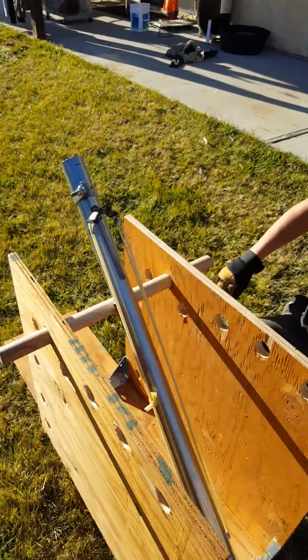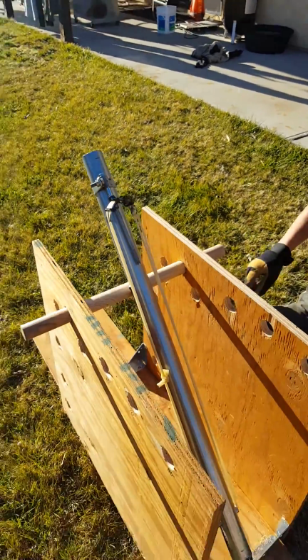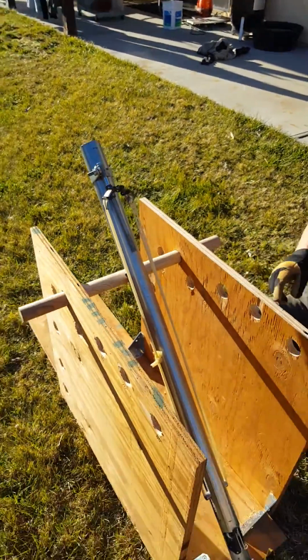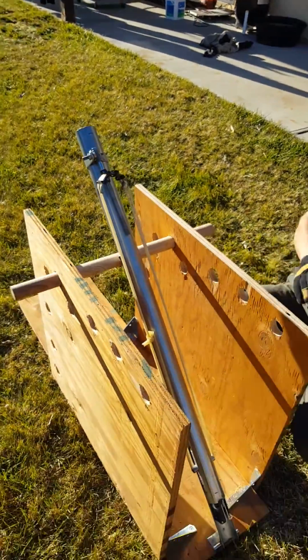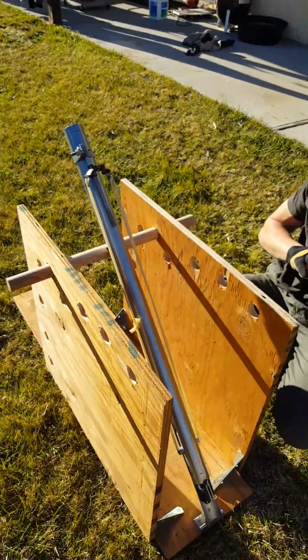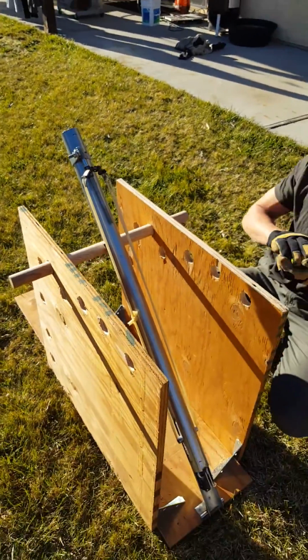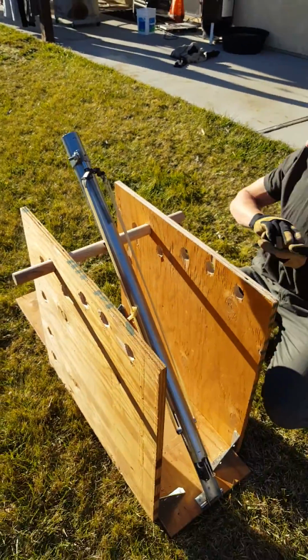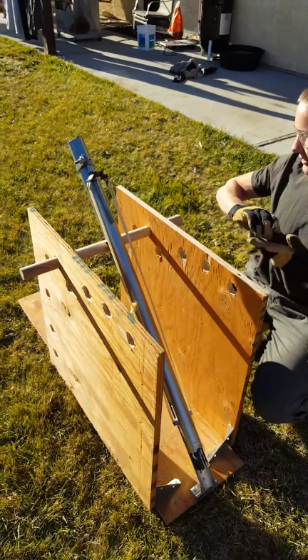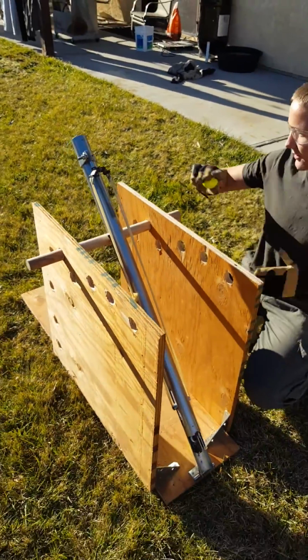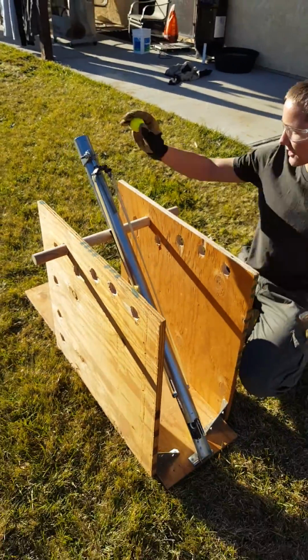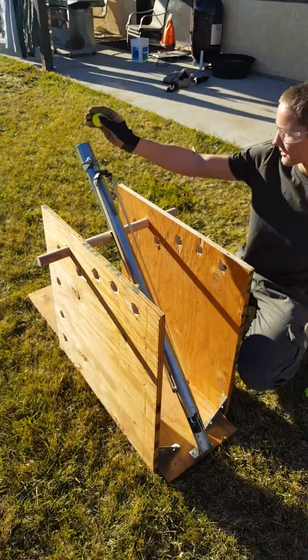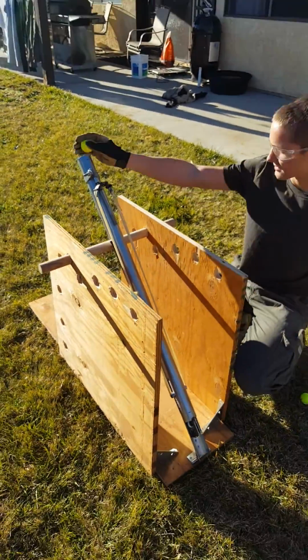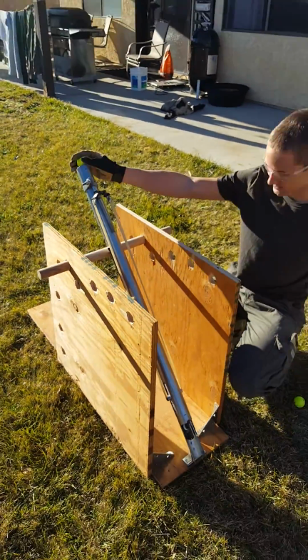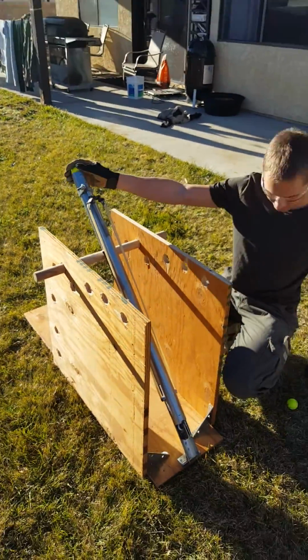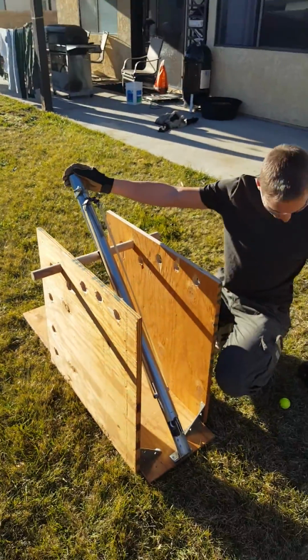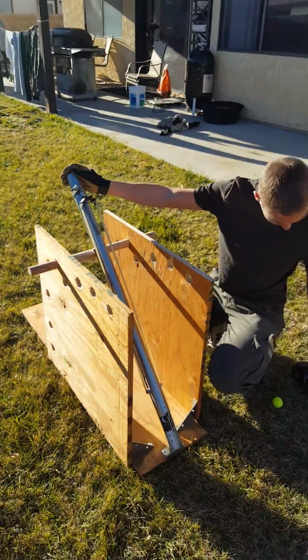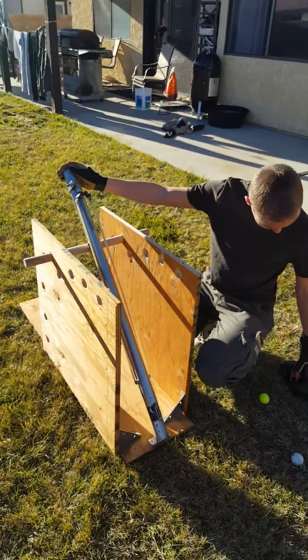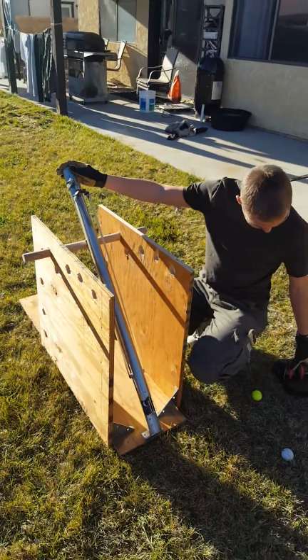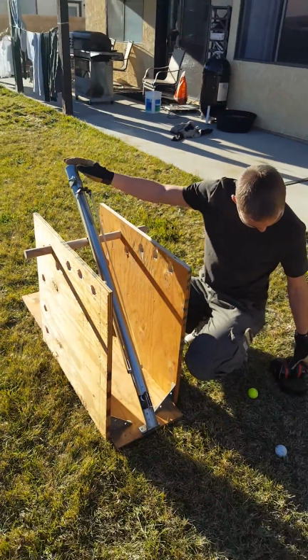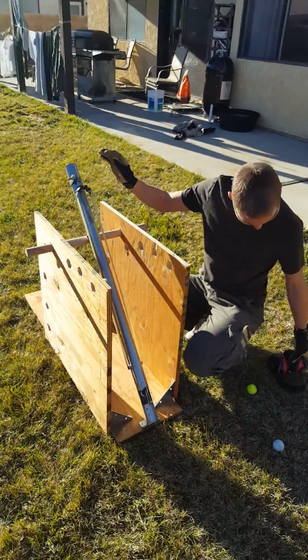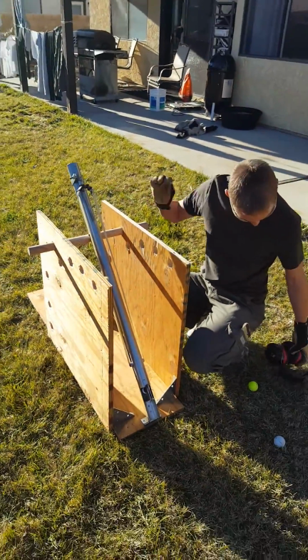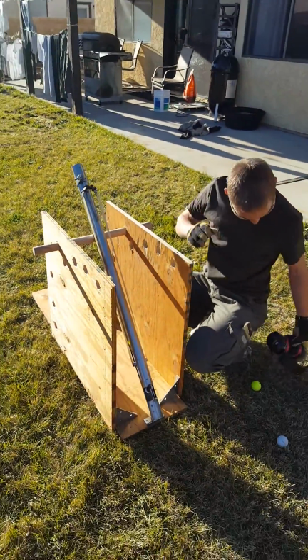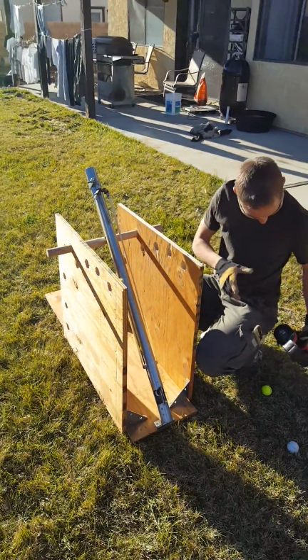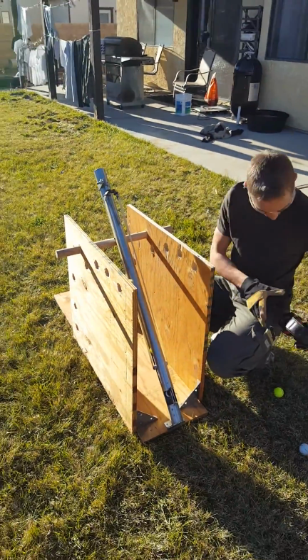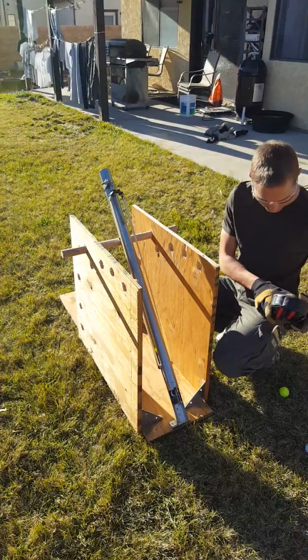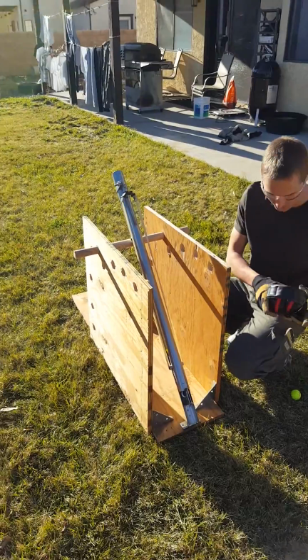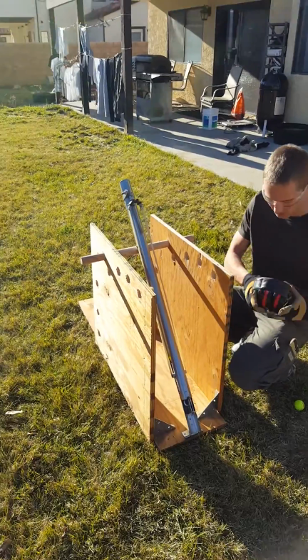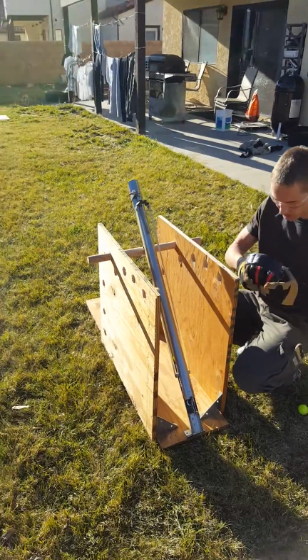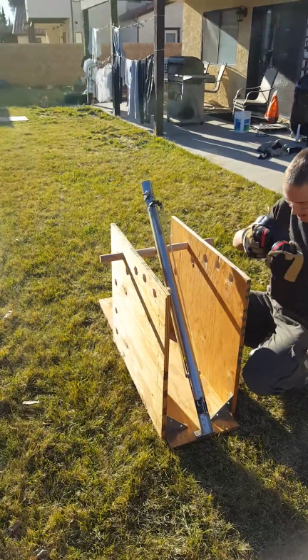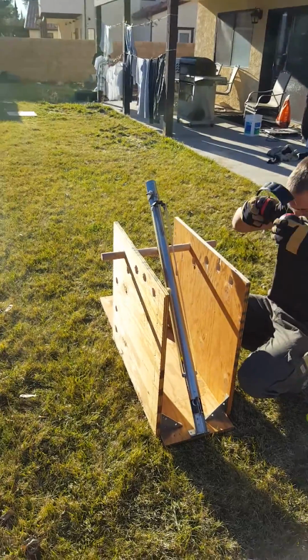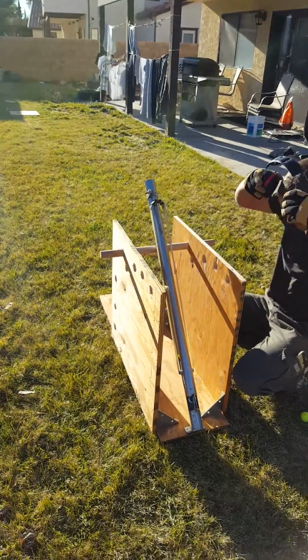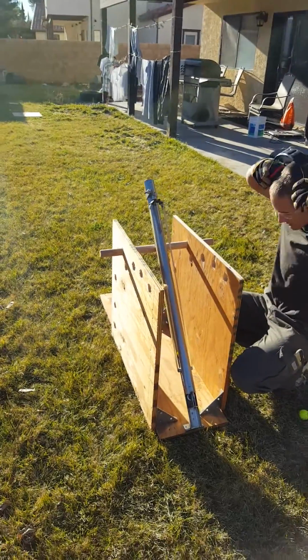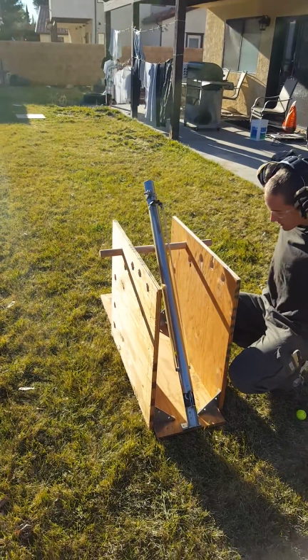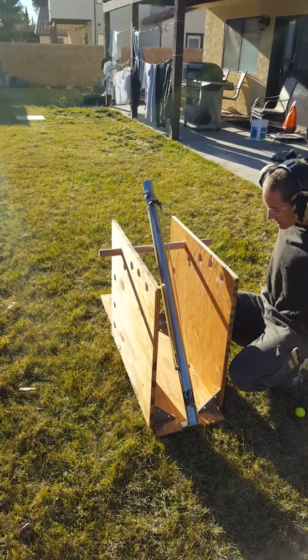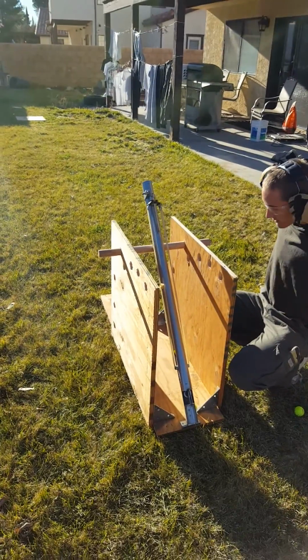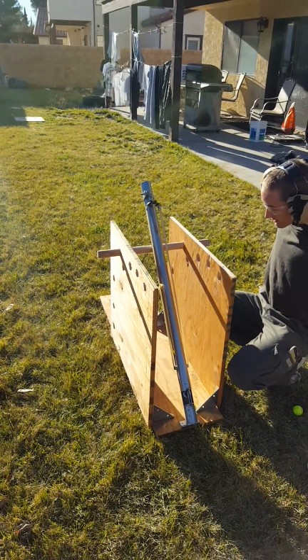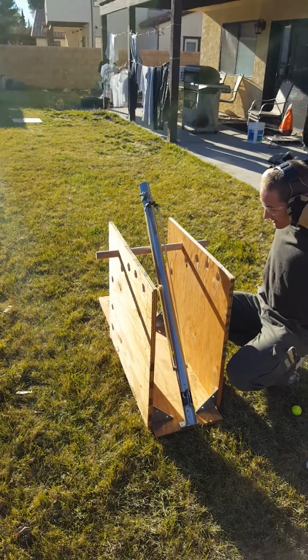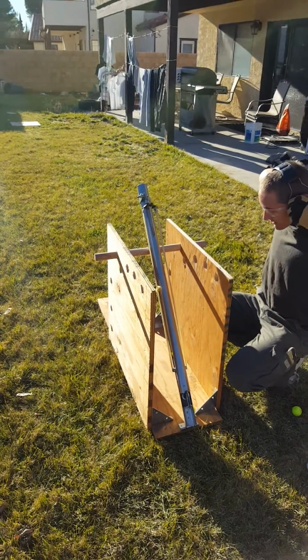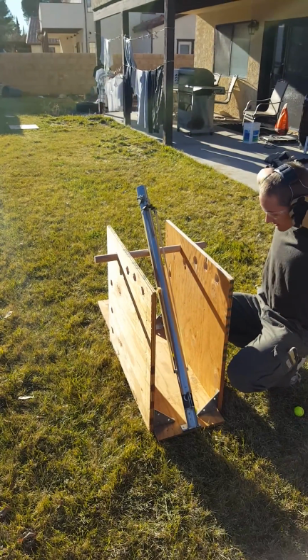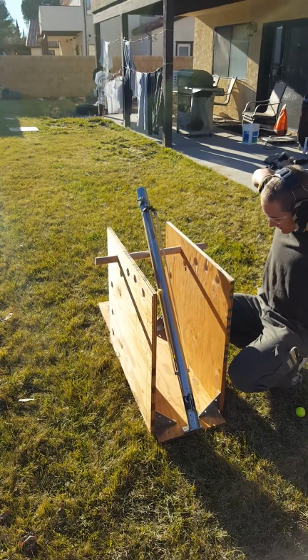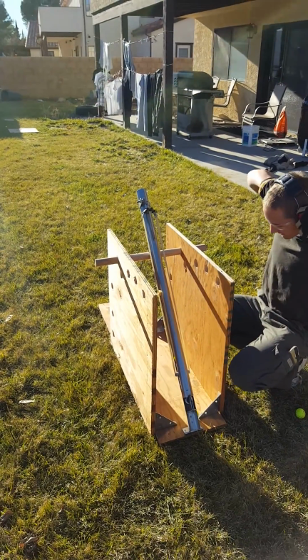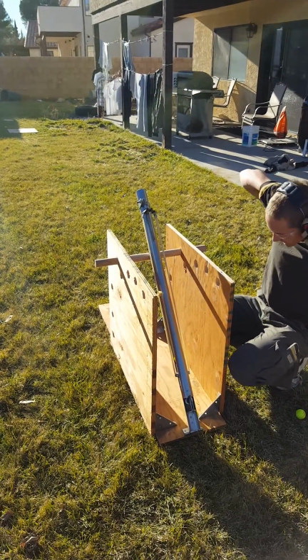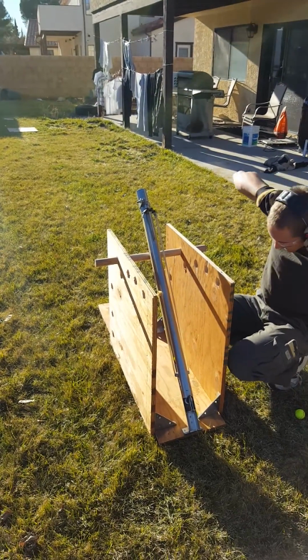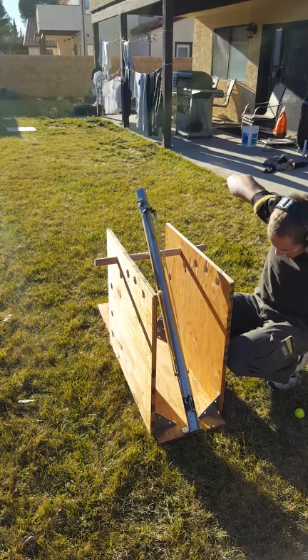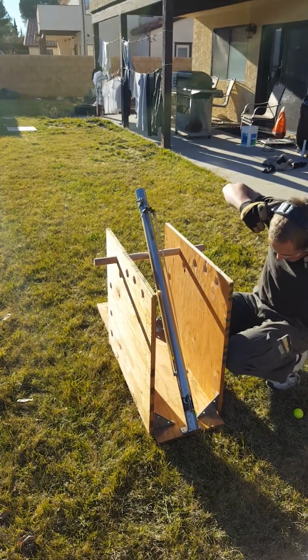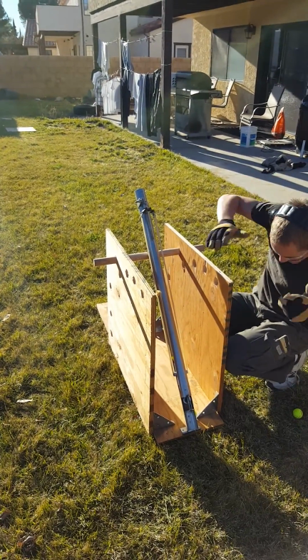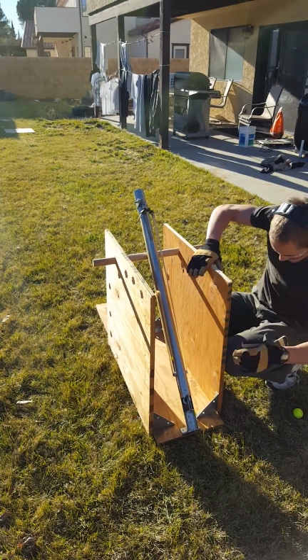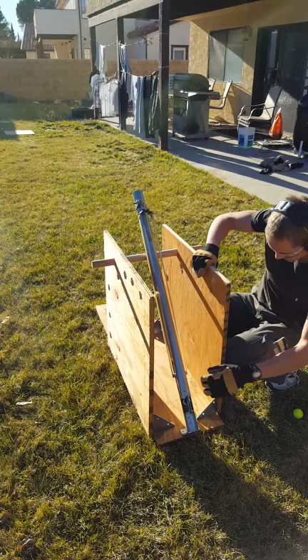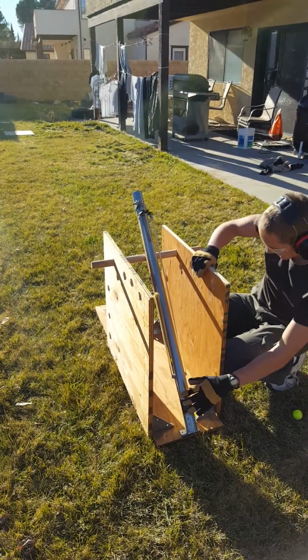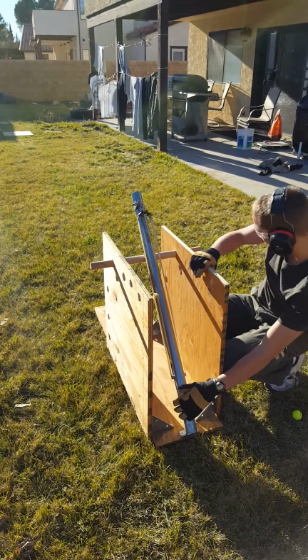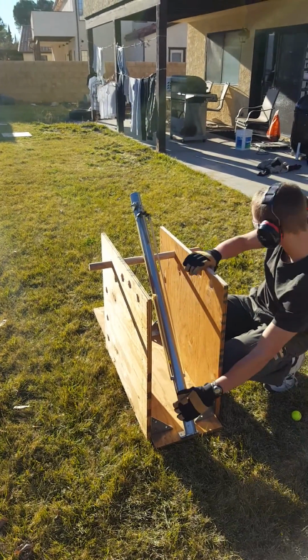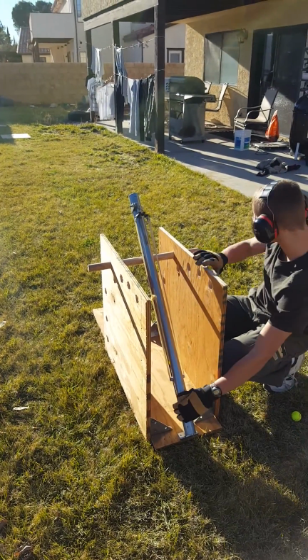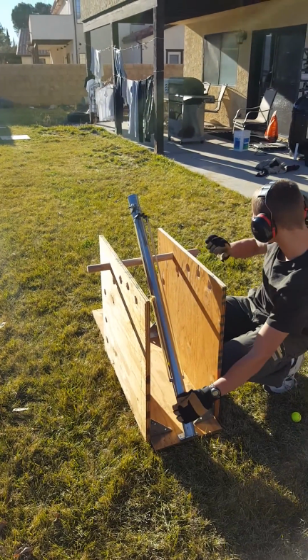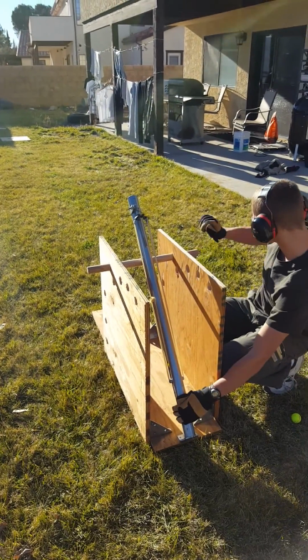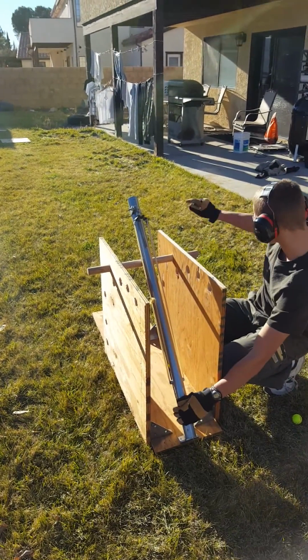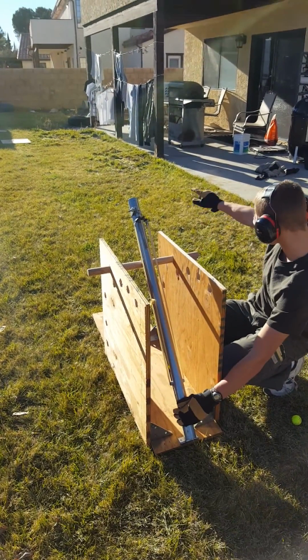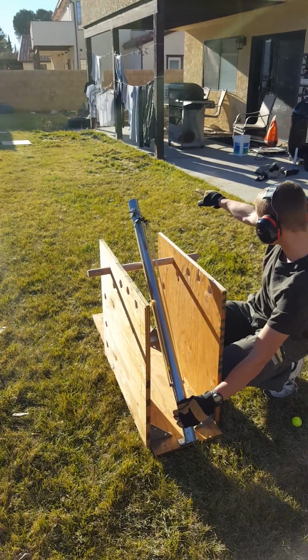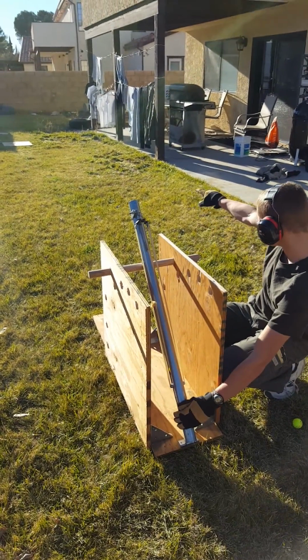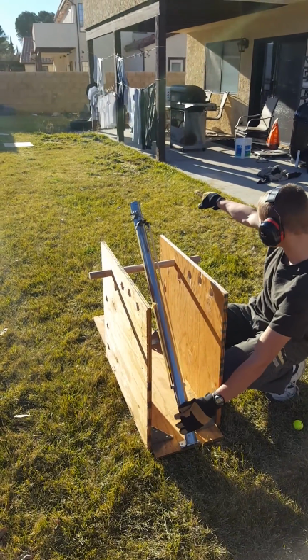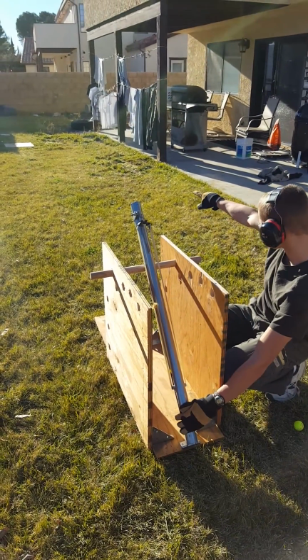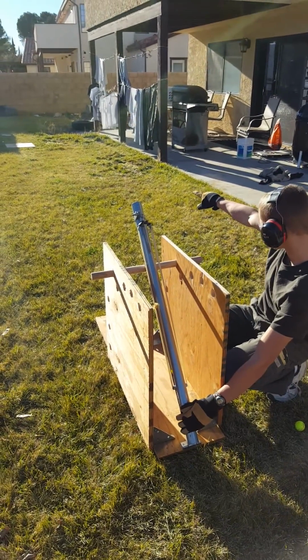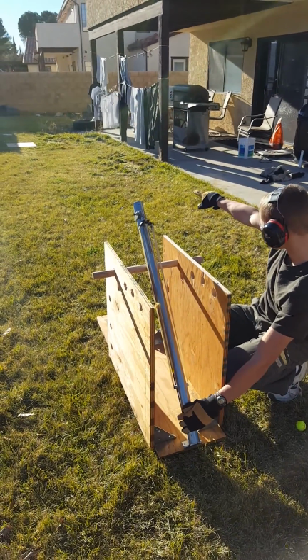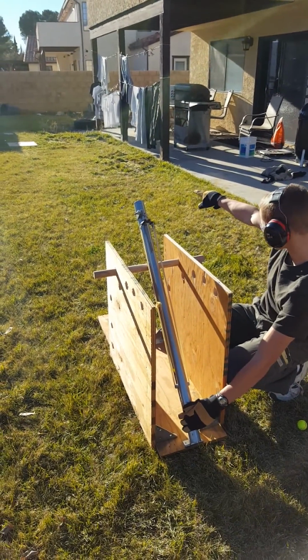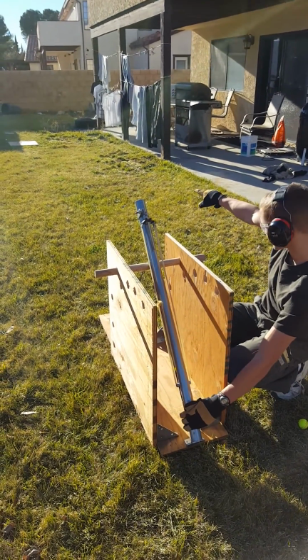So I'm going to load it. It's very loud, so I want to wear ear protection. And my target is that board.